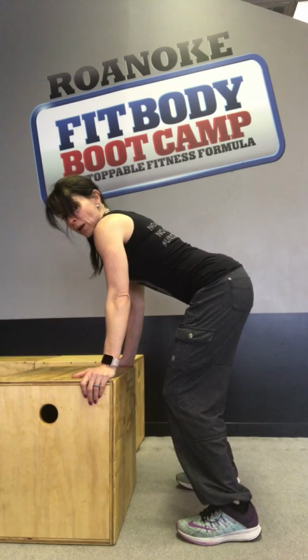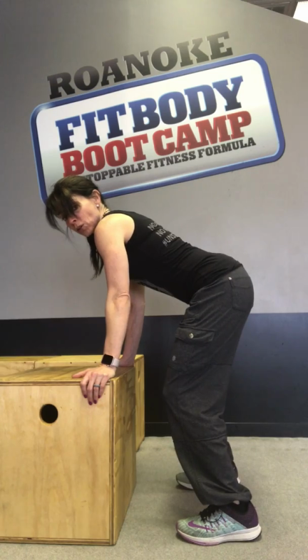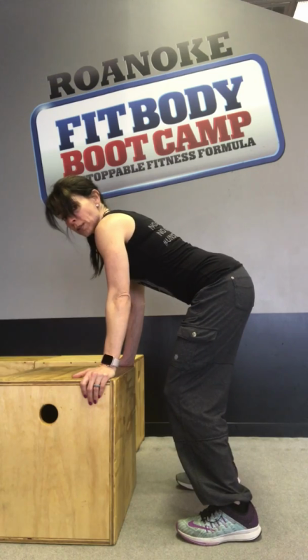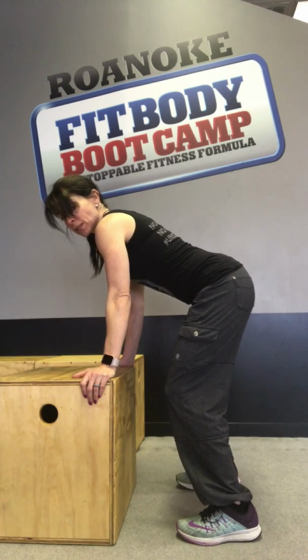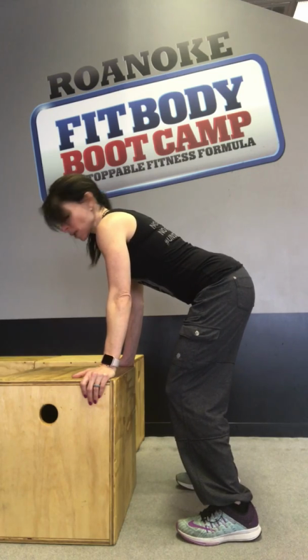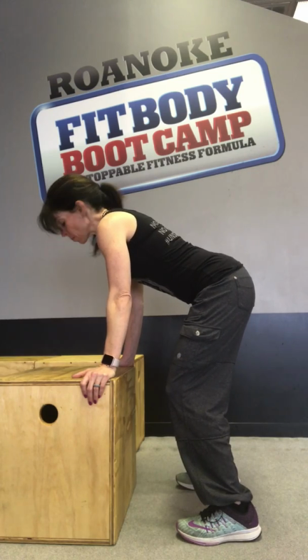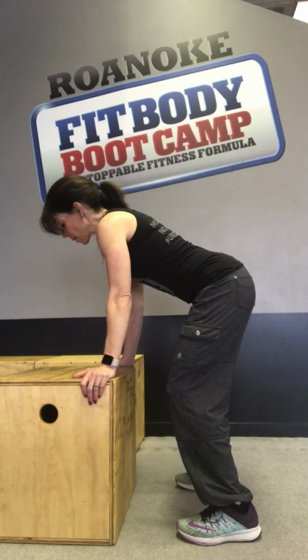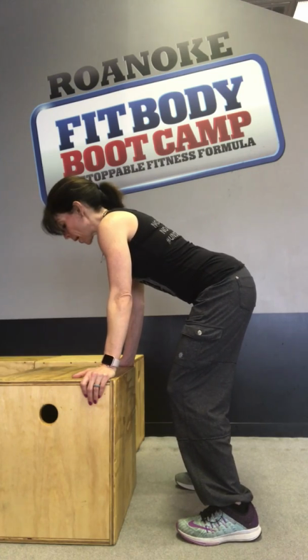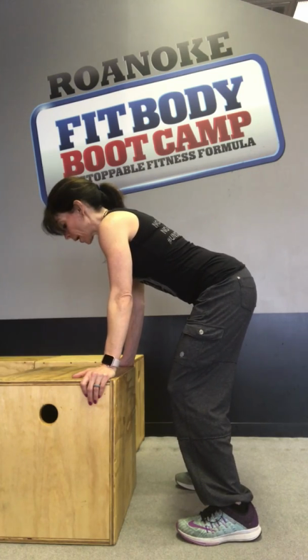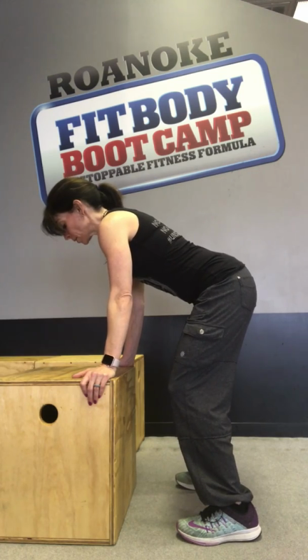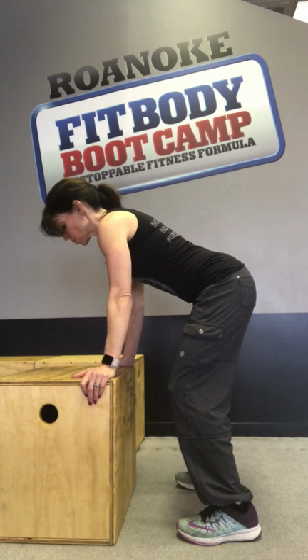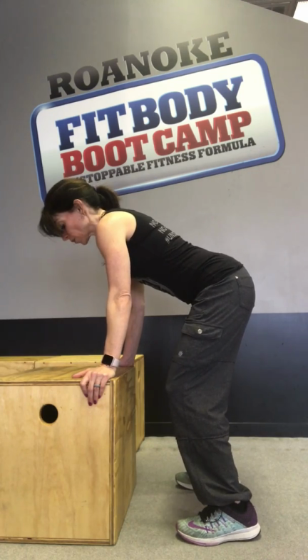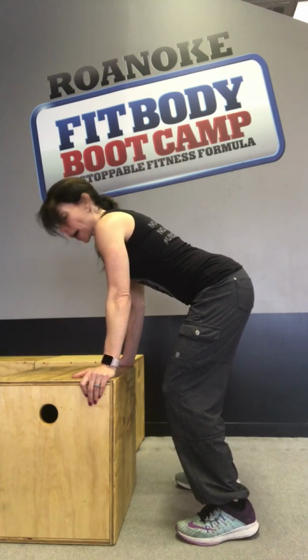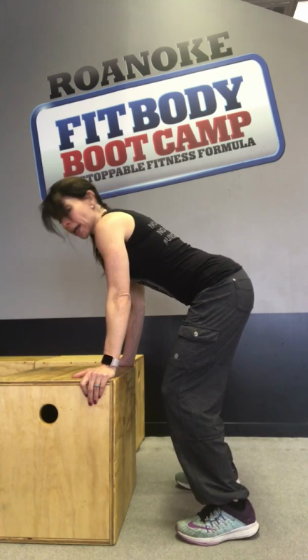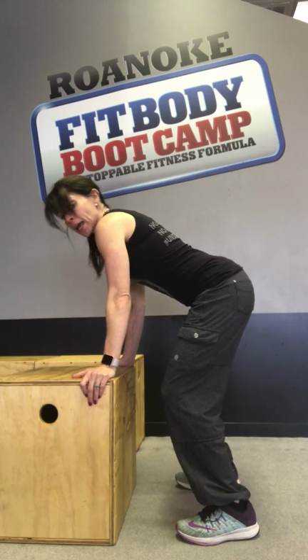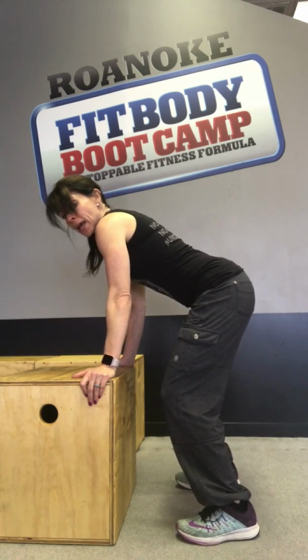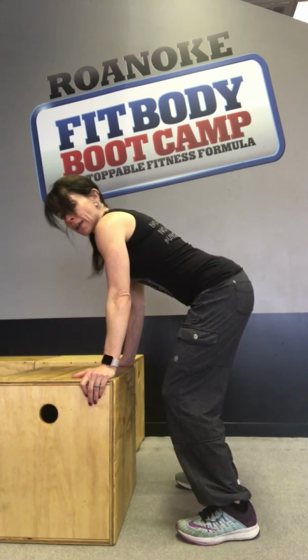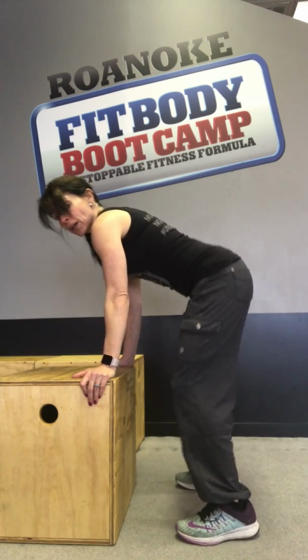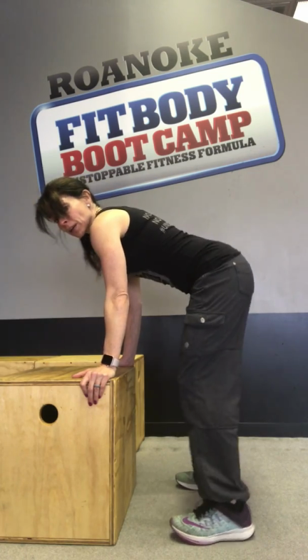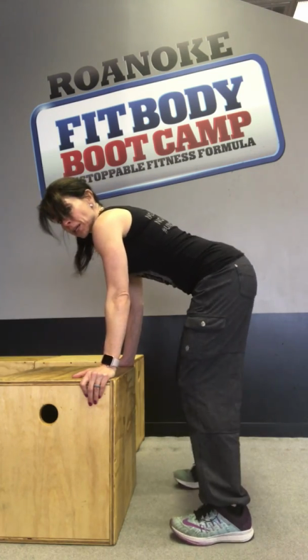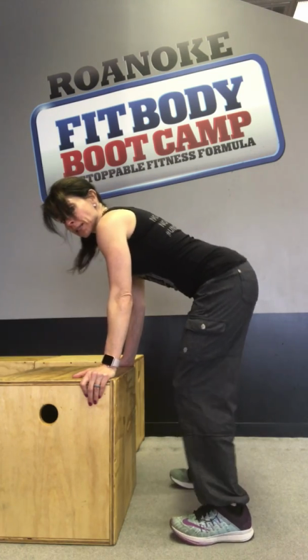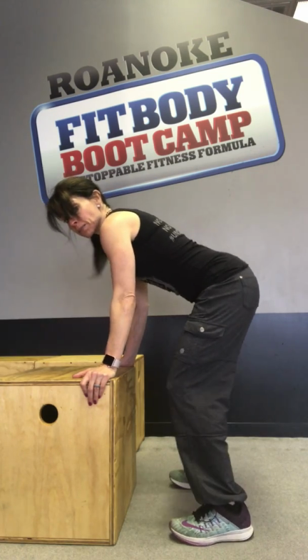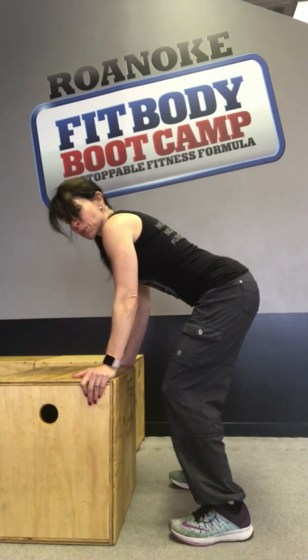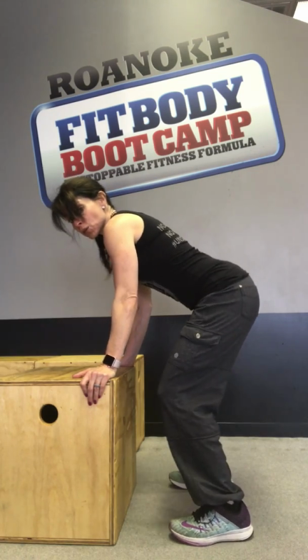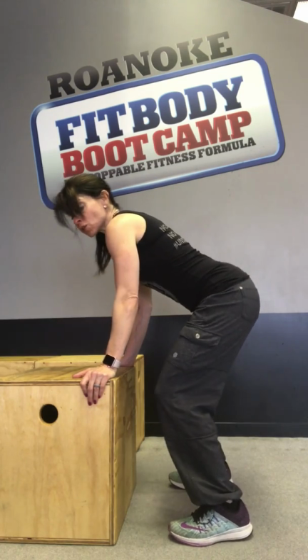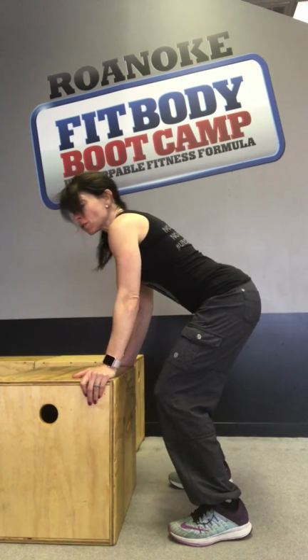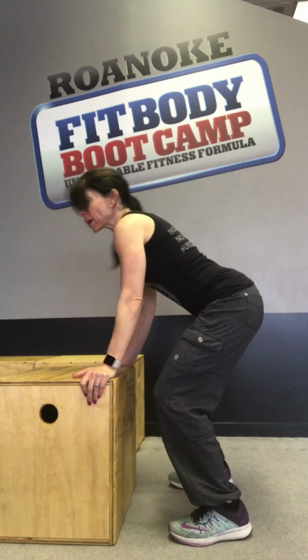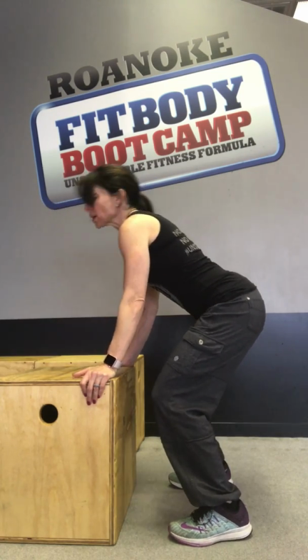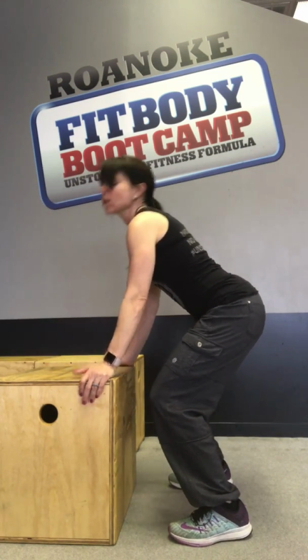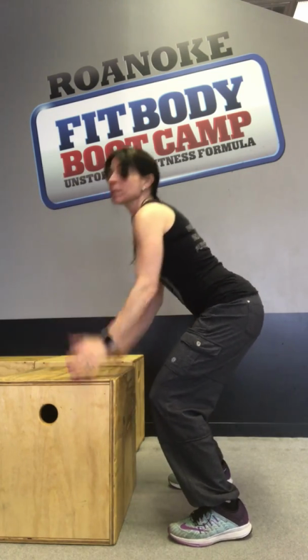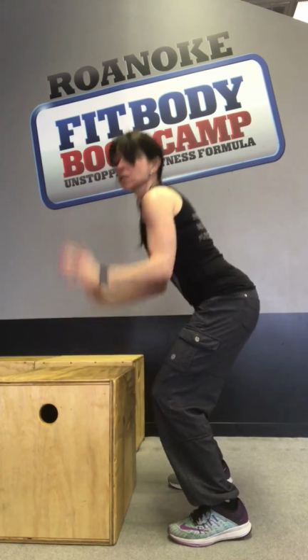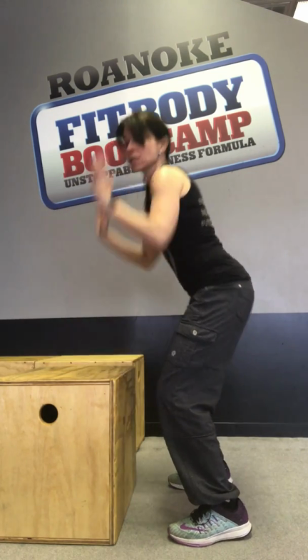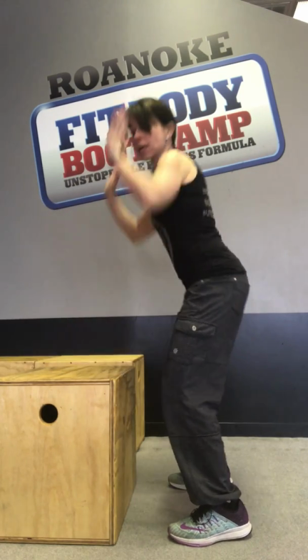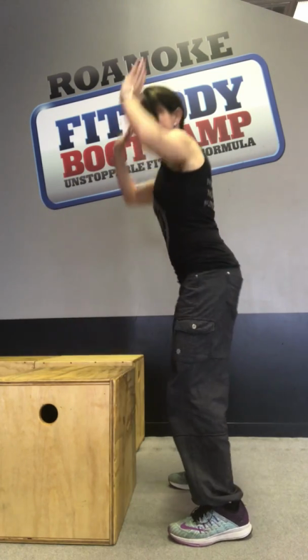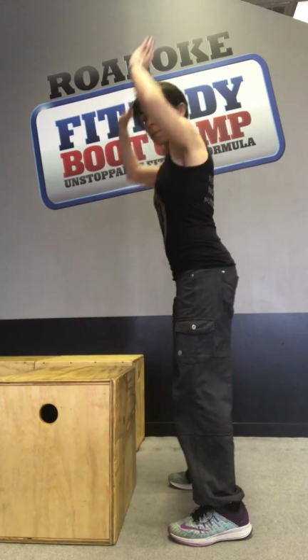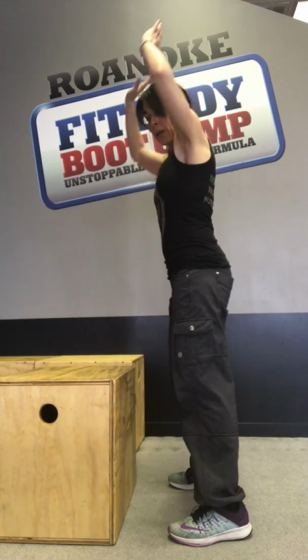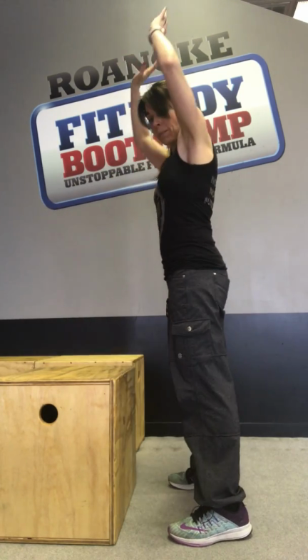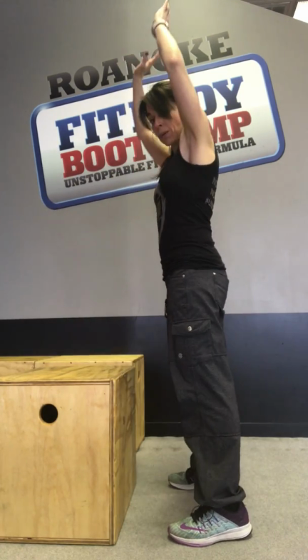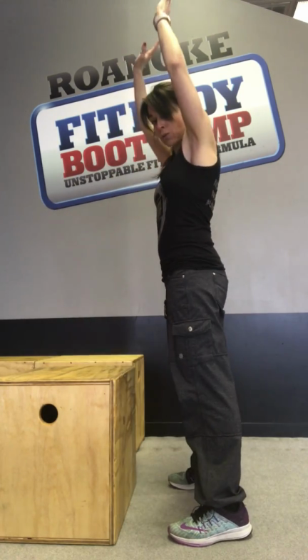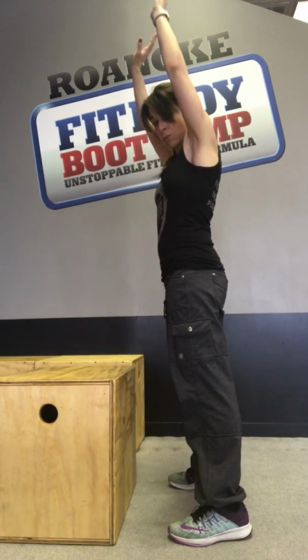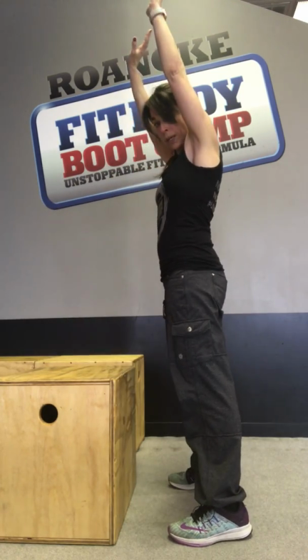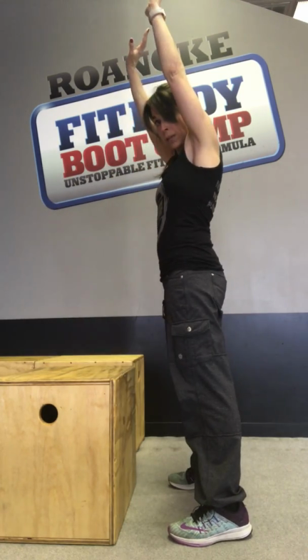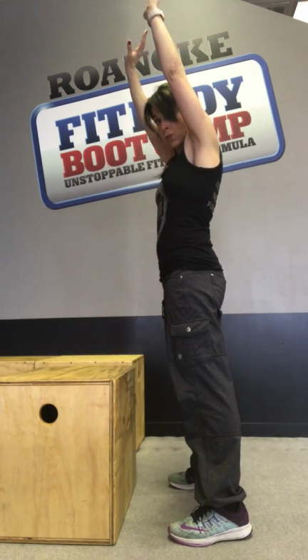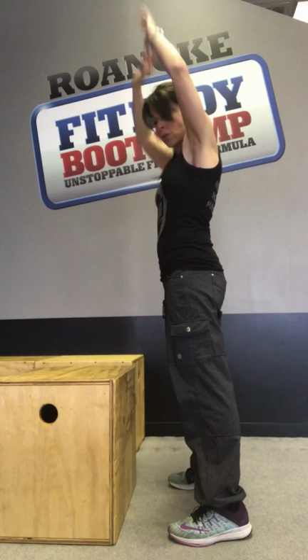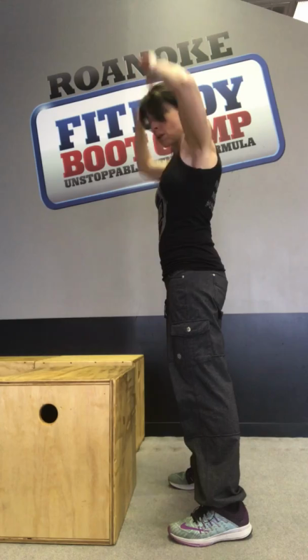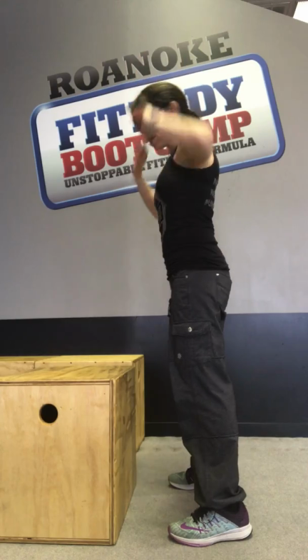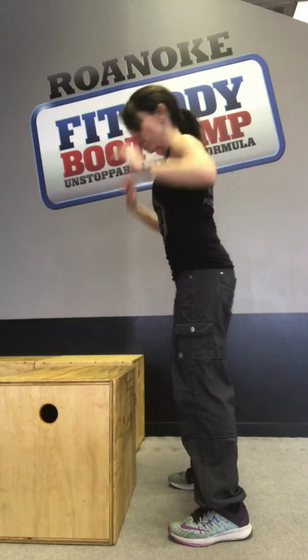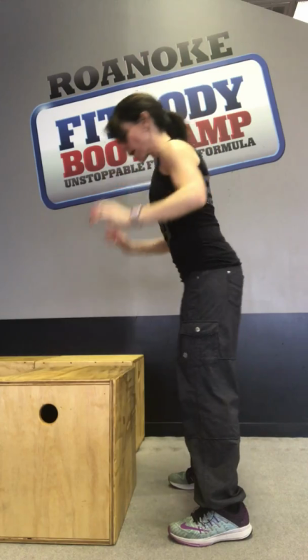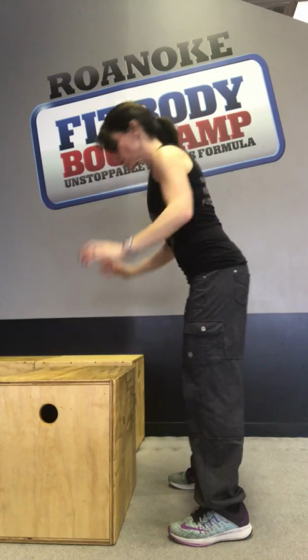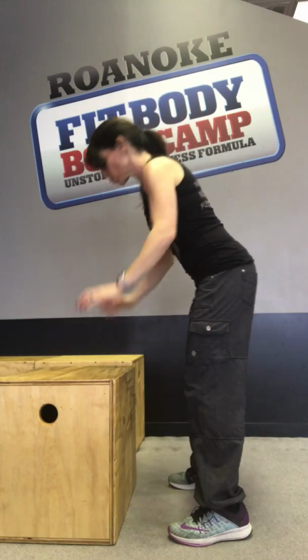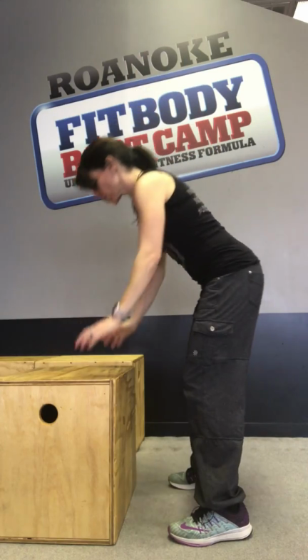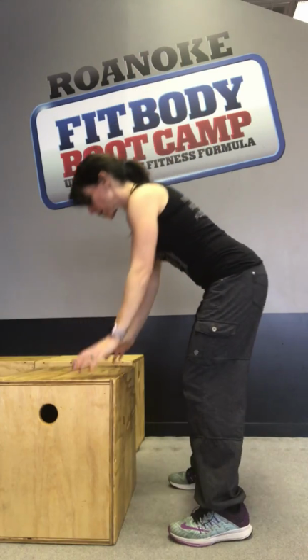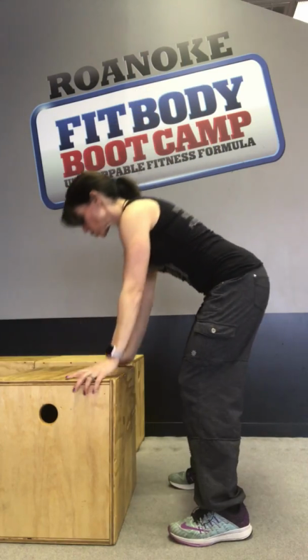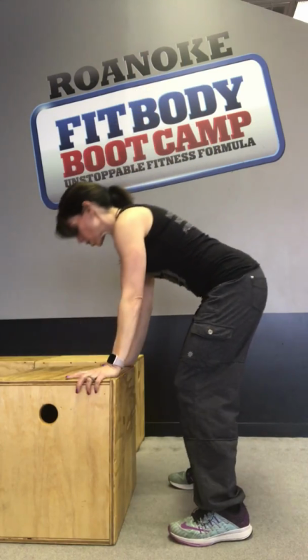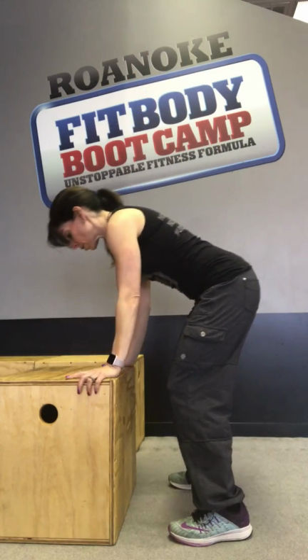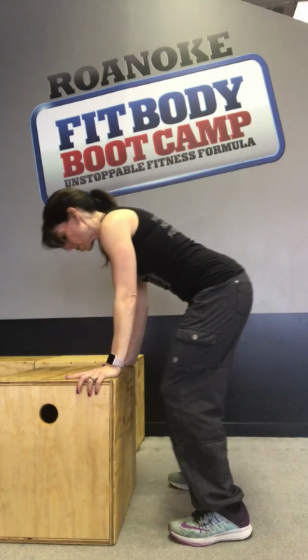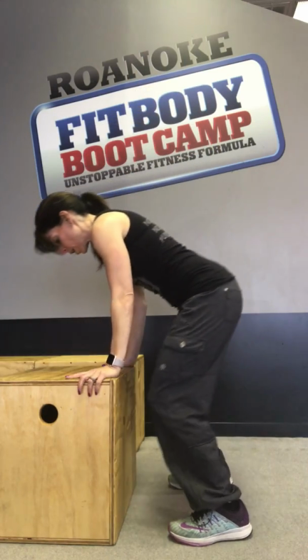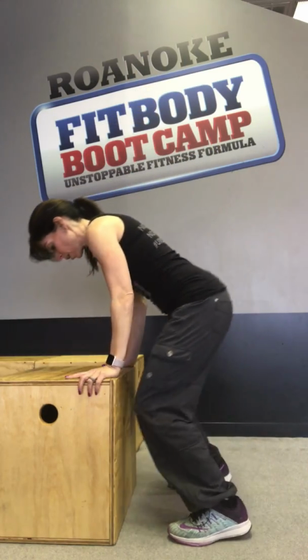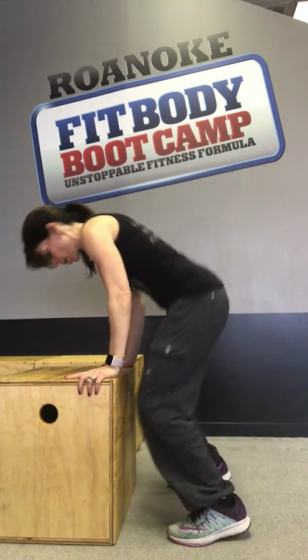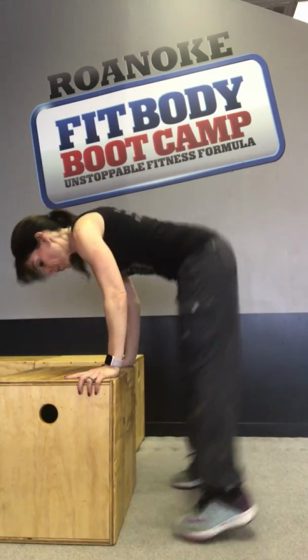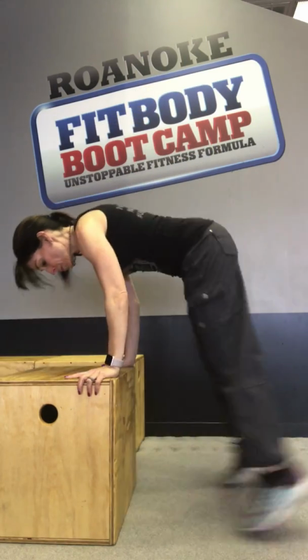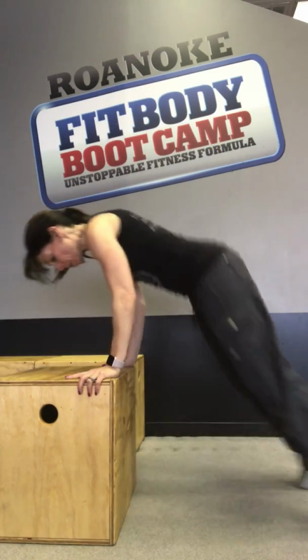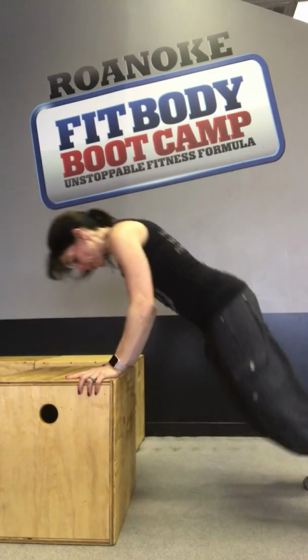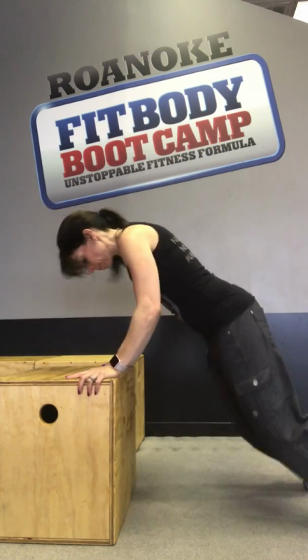You can see my back is flat, and then I'm going to push through my heel, stand up, and reach. That's regression number one.